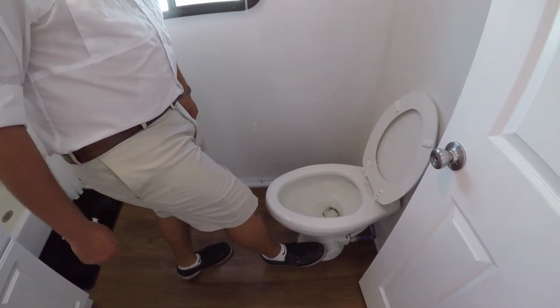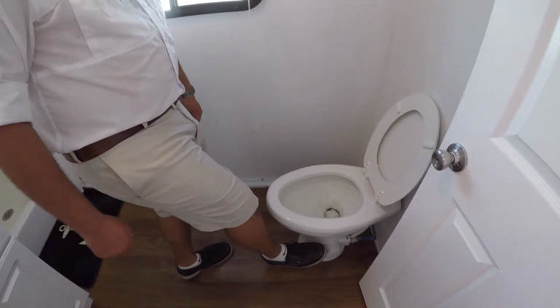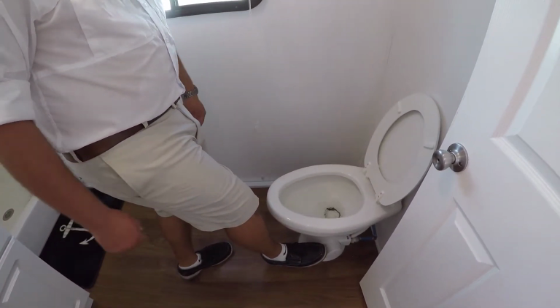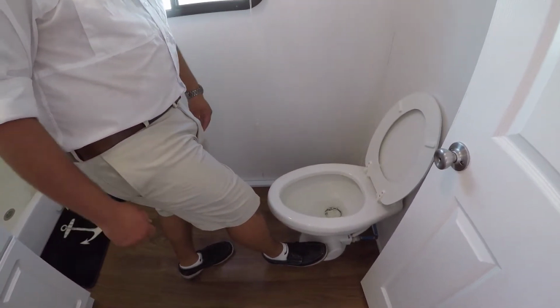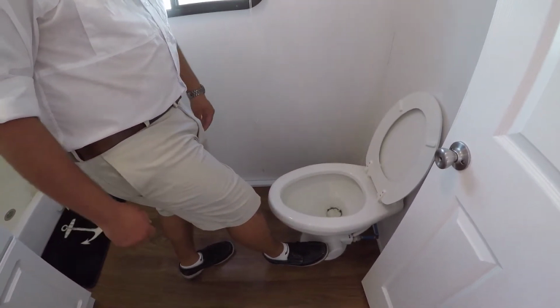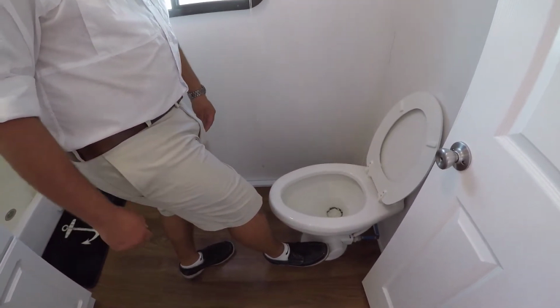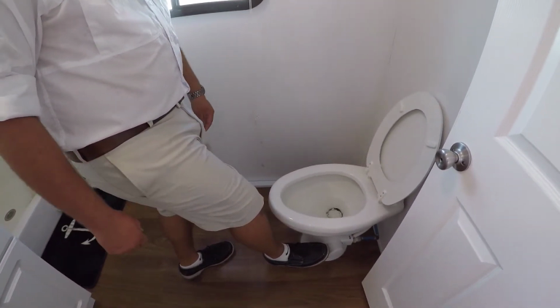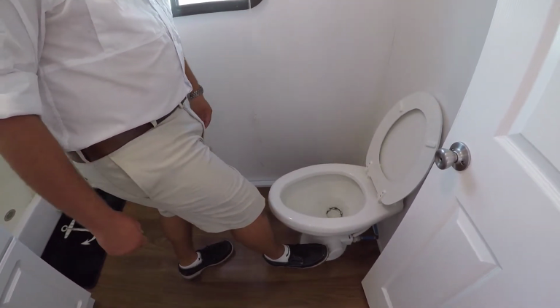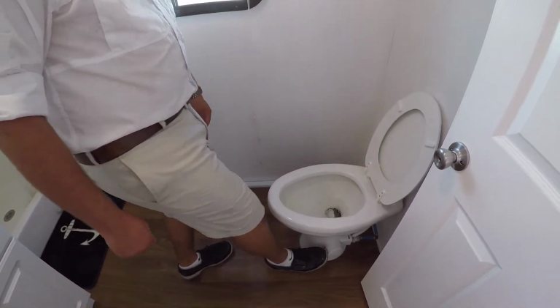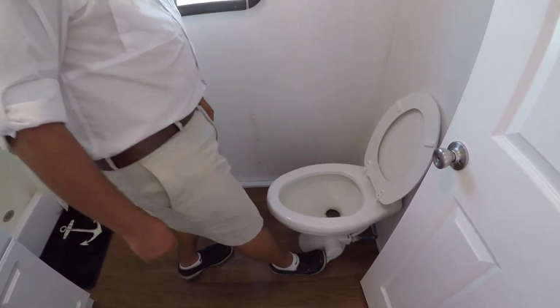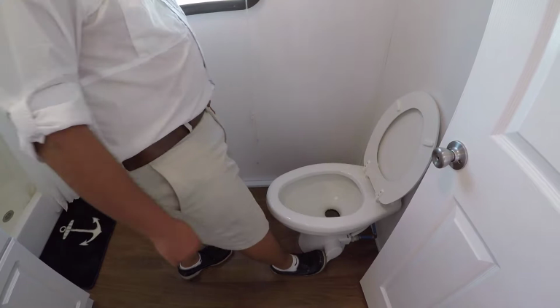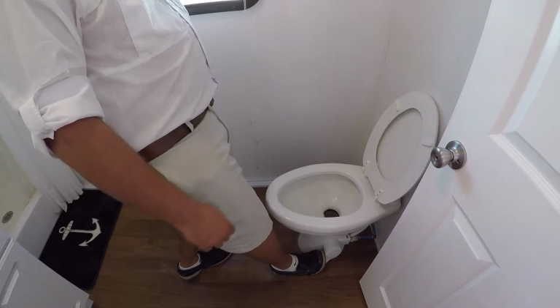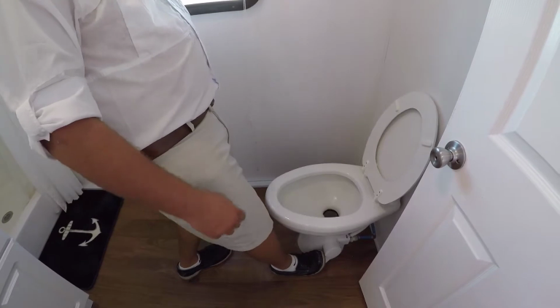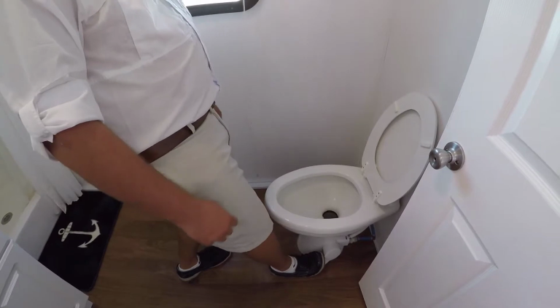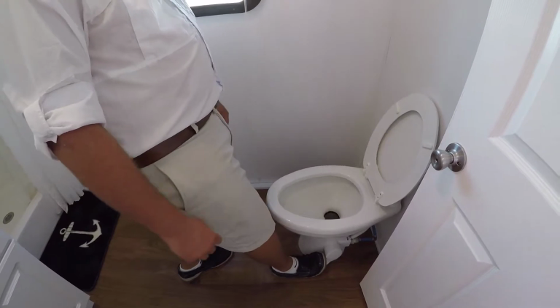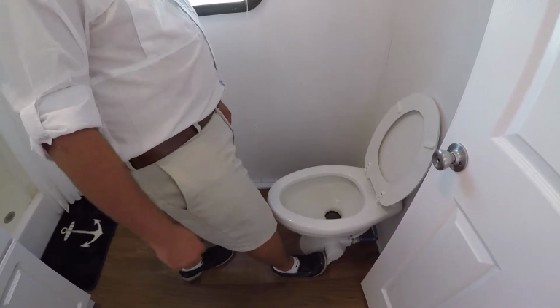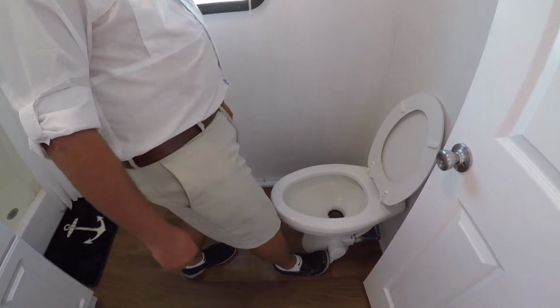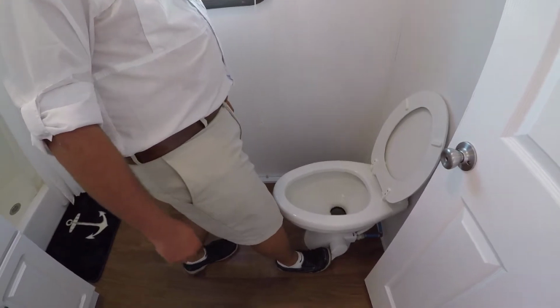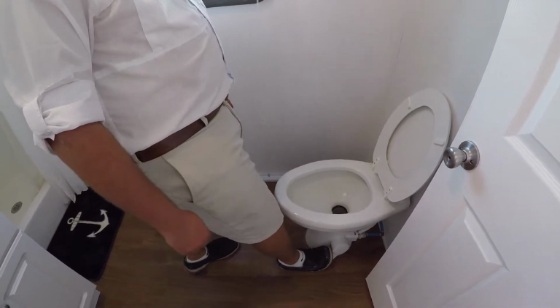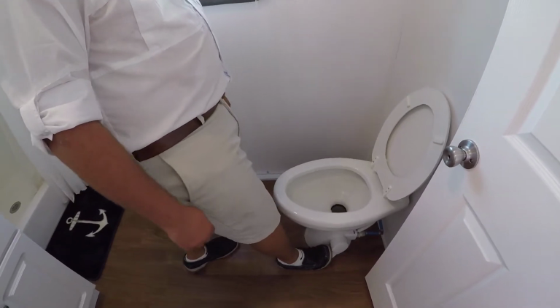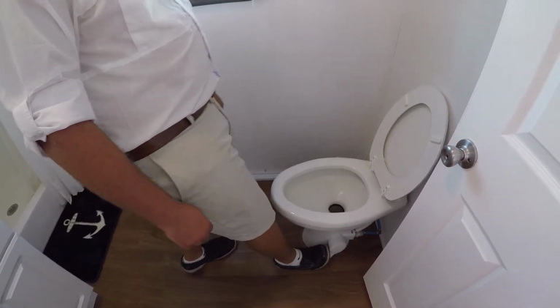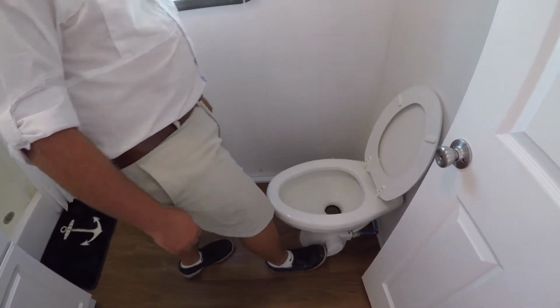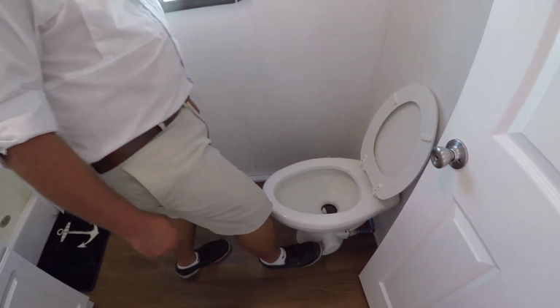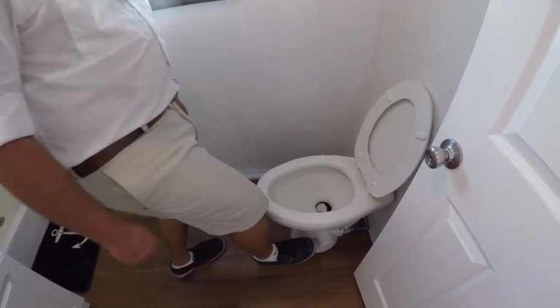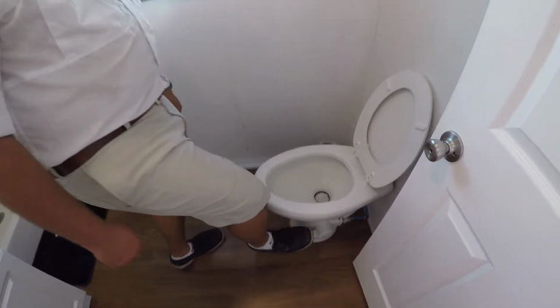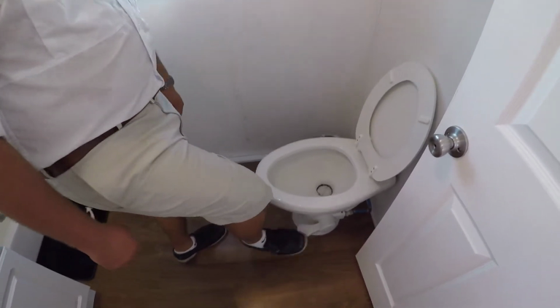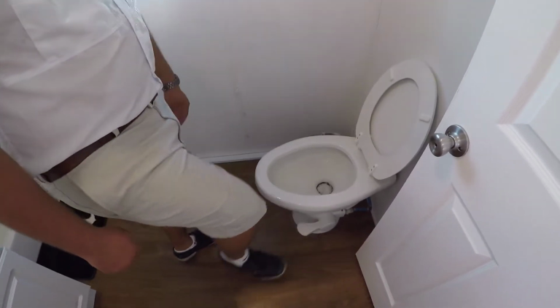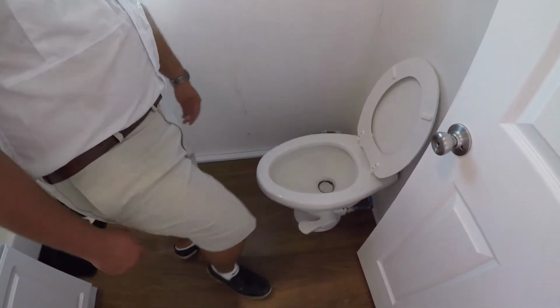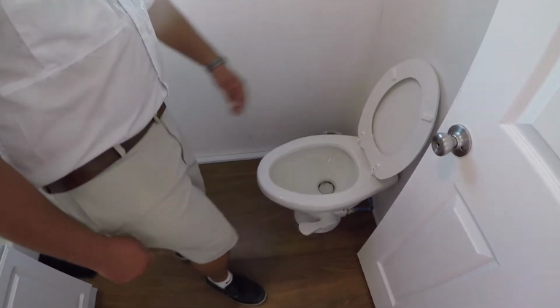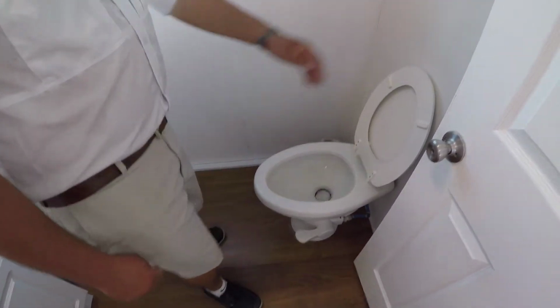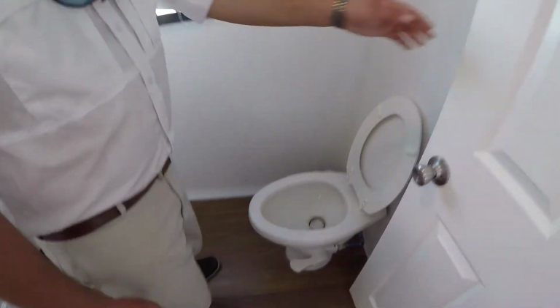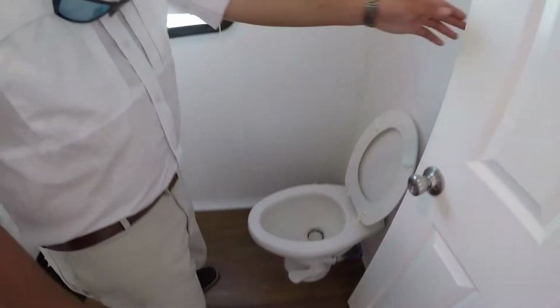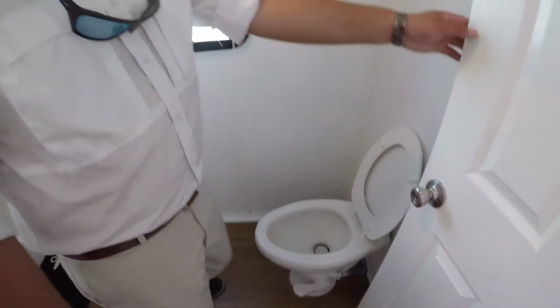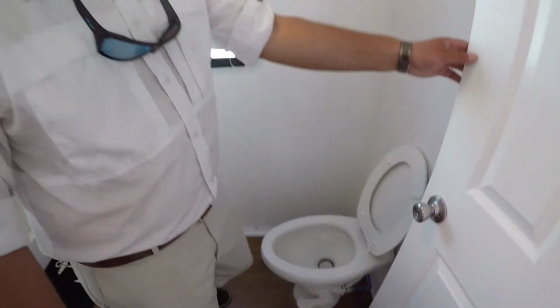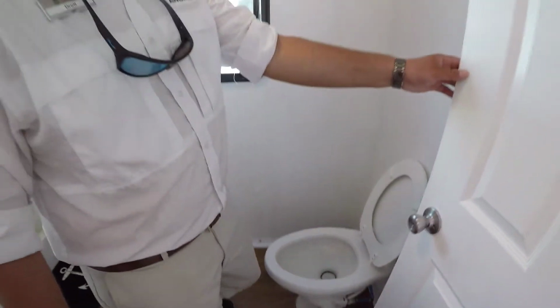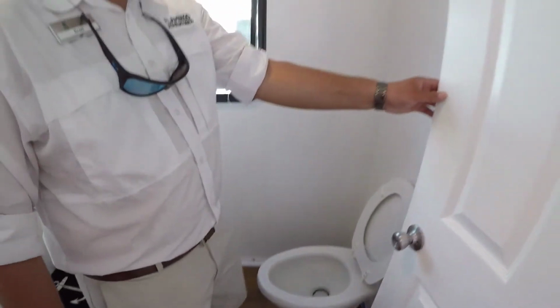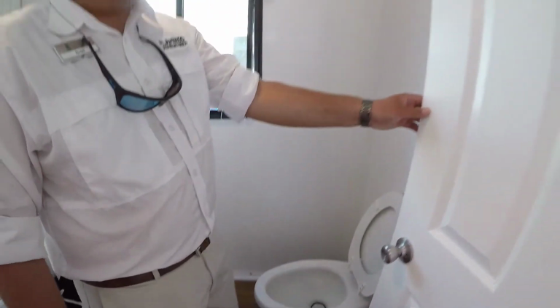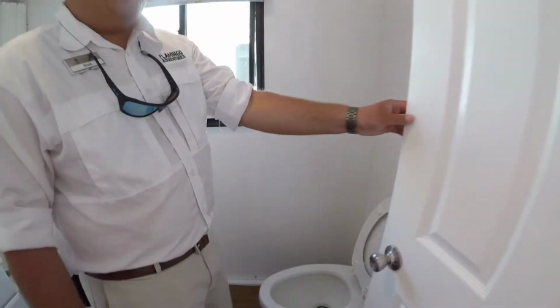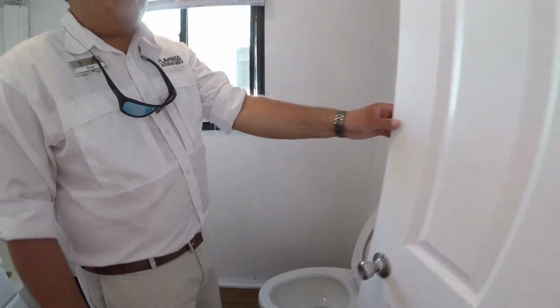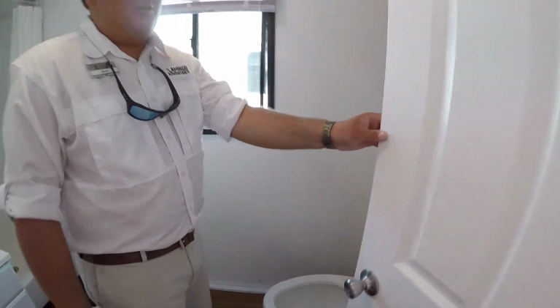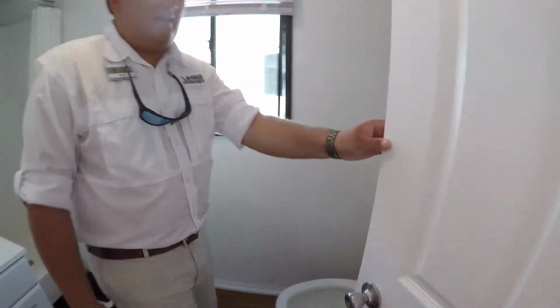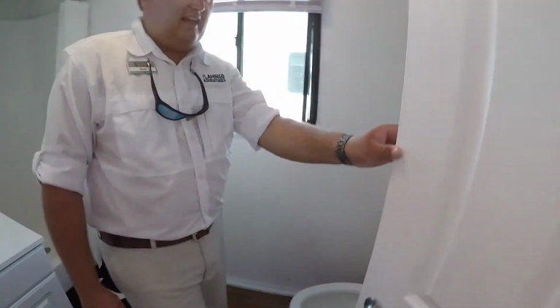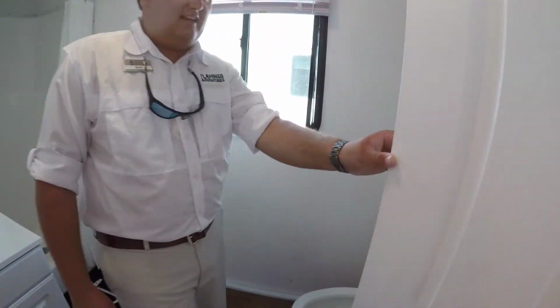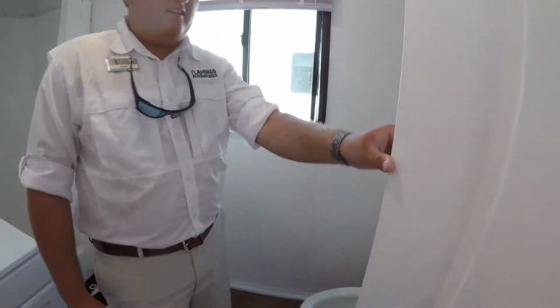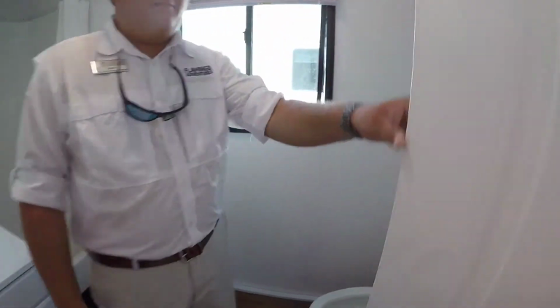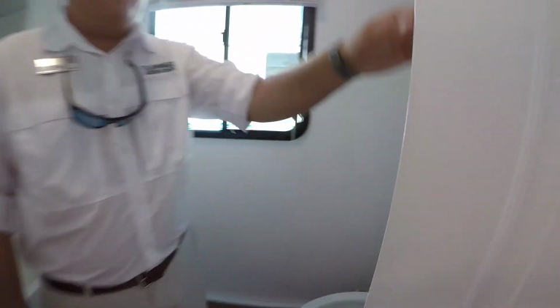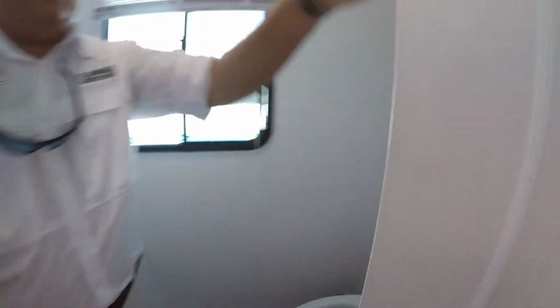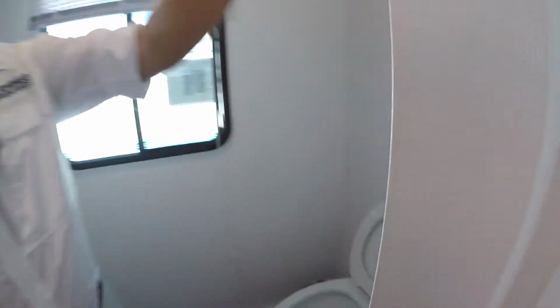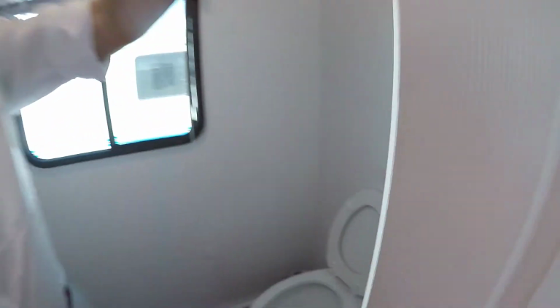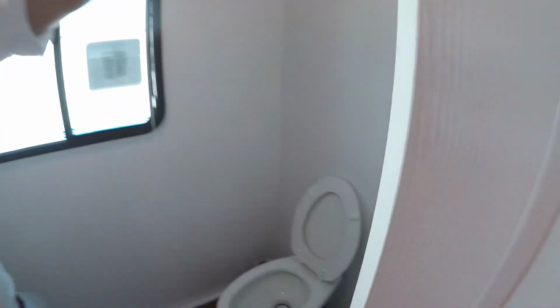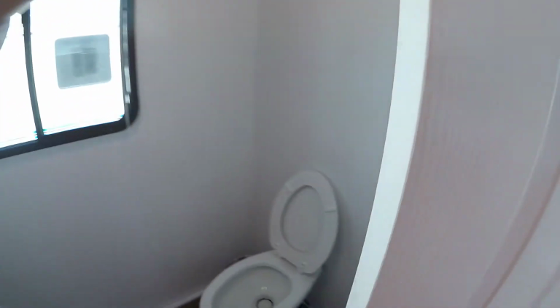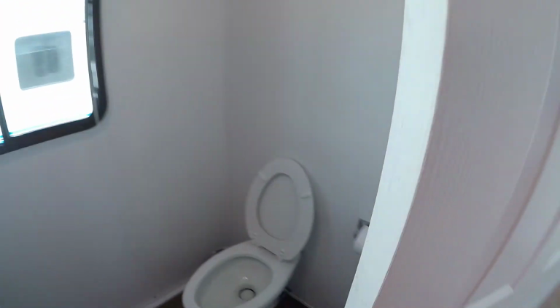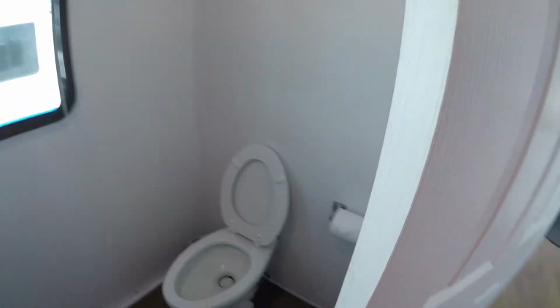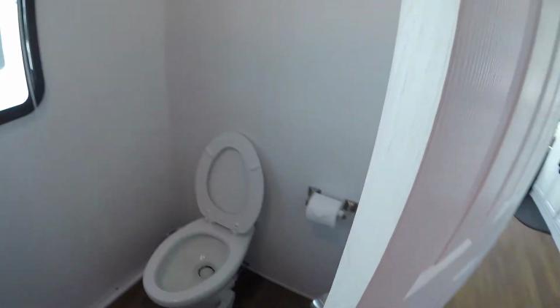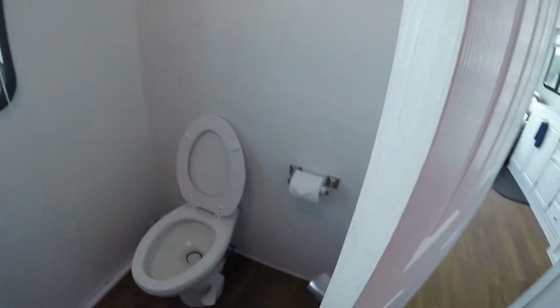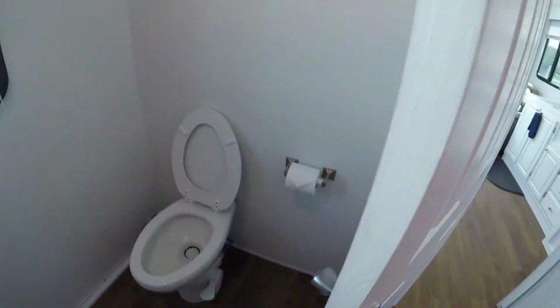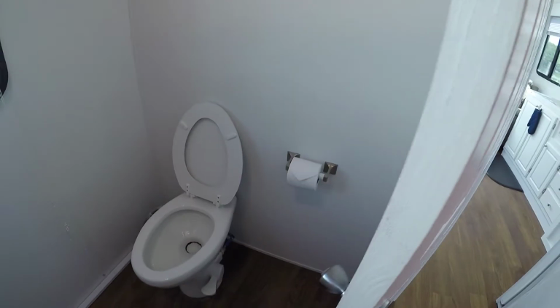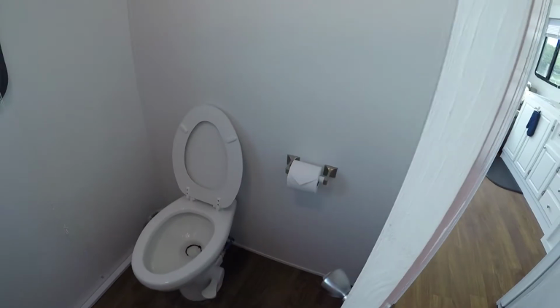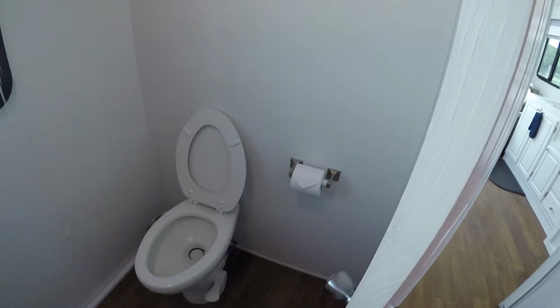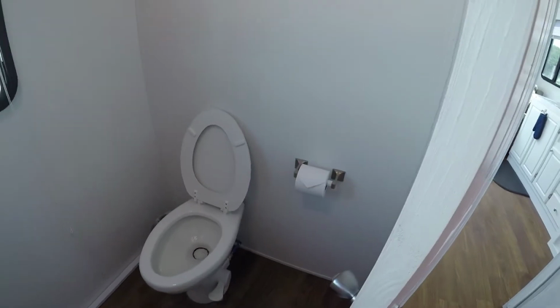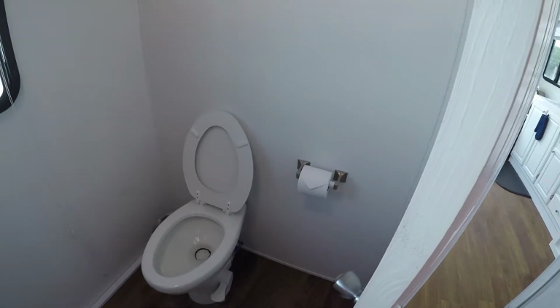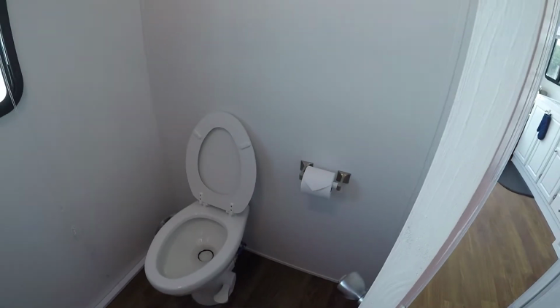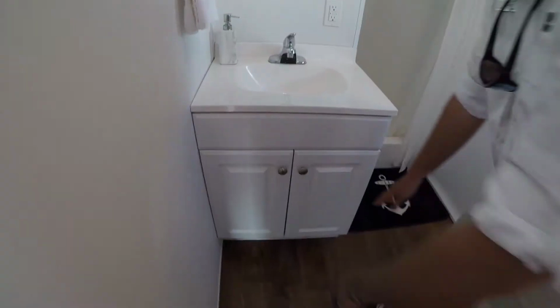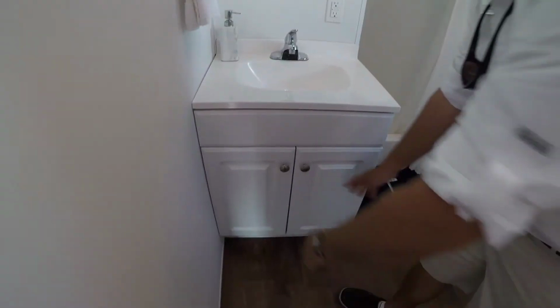To flush, push all the way down. Toilet paper is located behind the door. It's as simple as that.